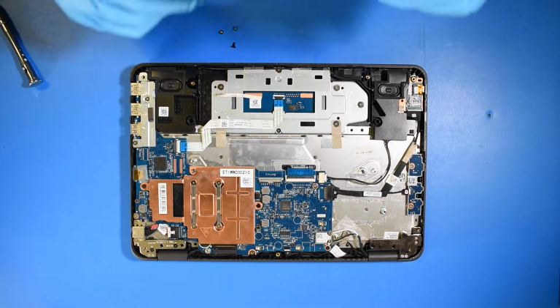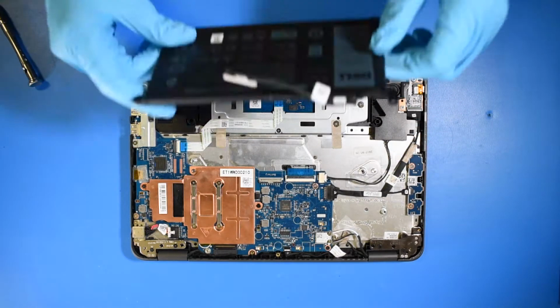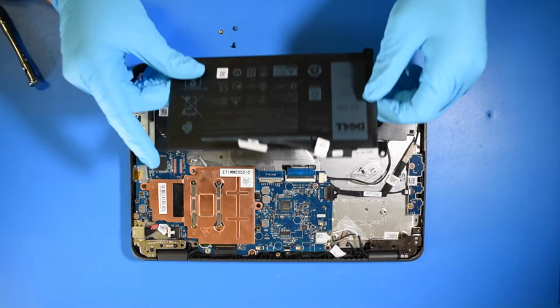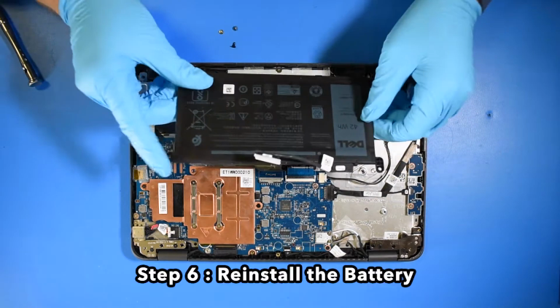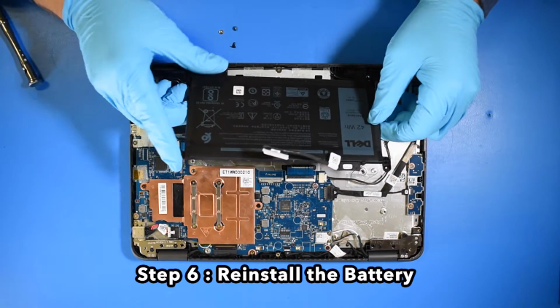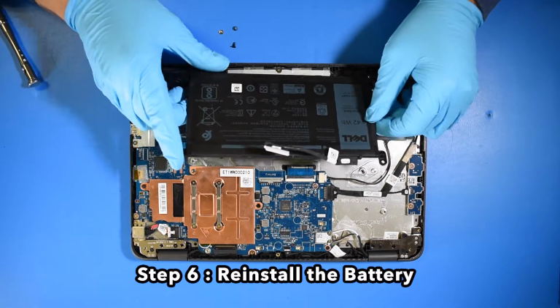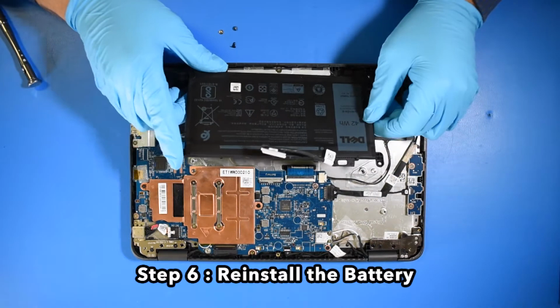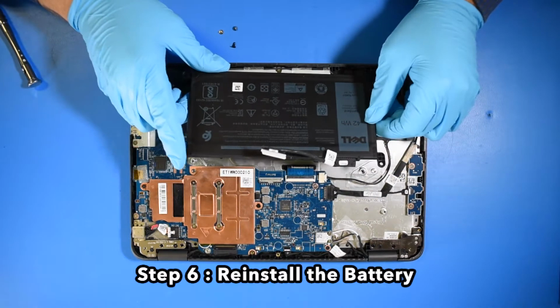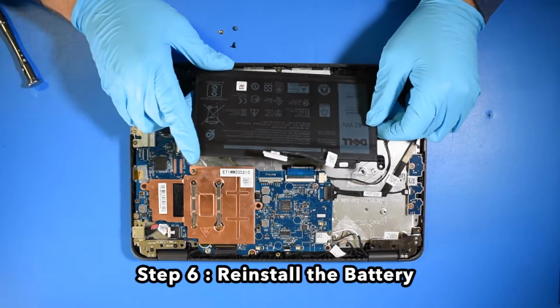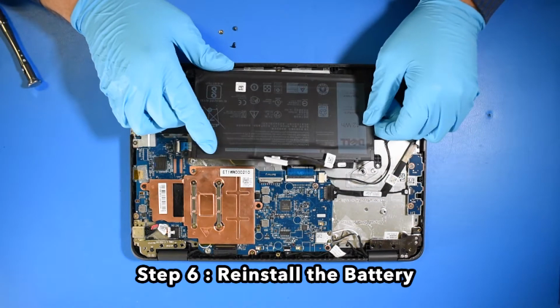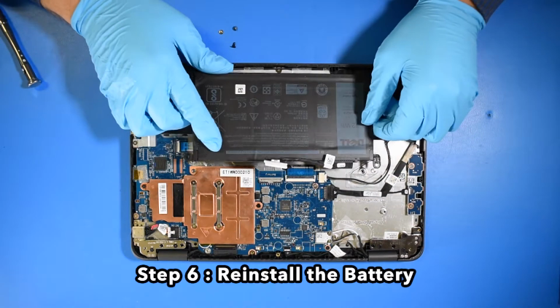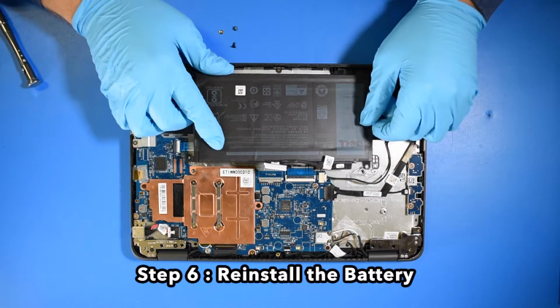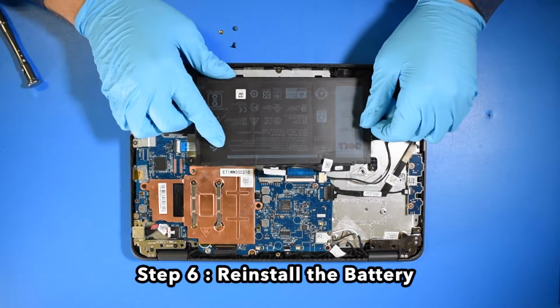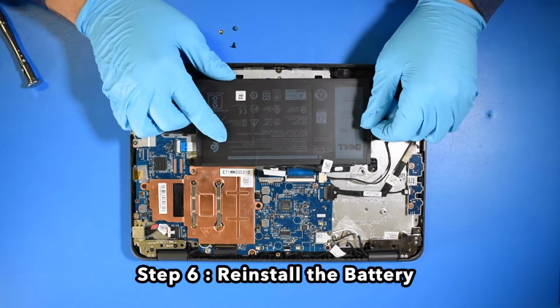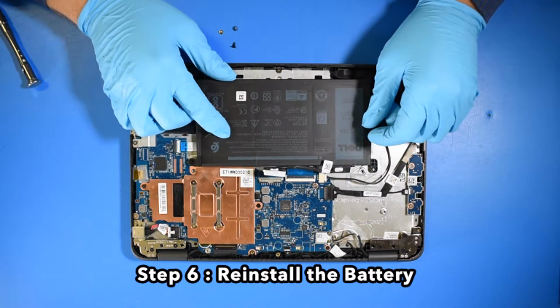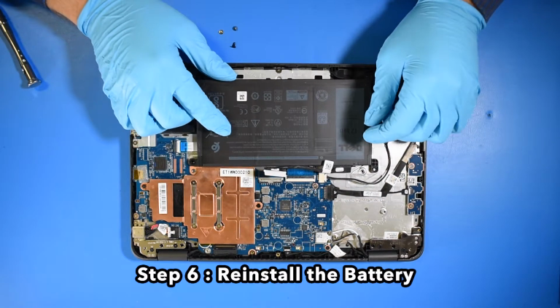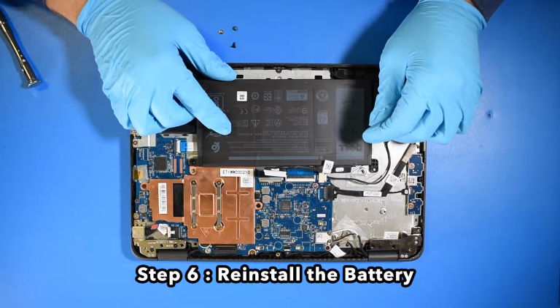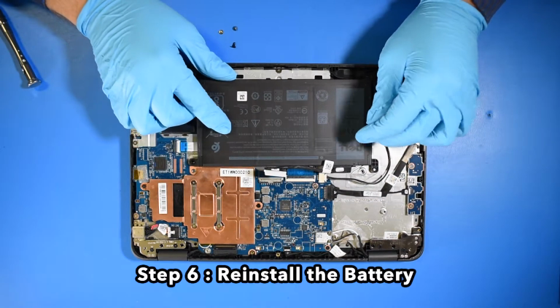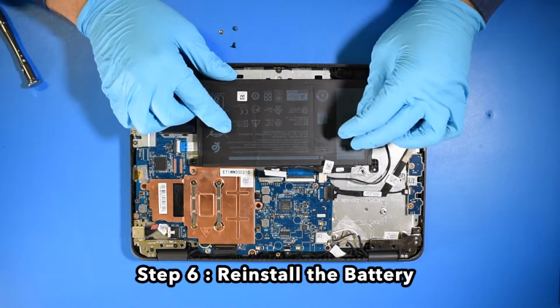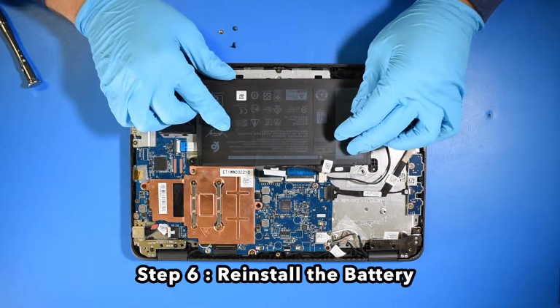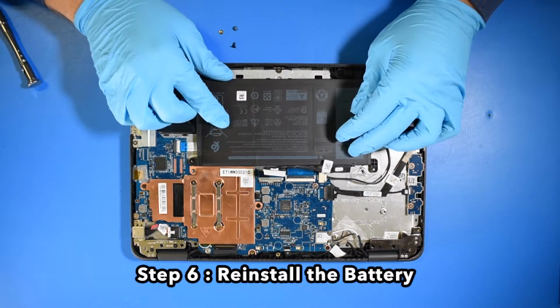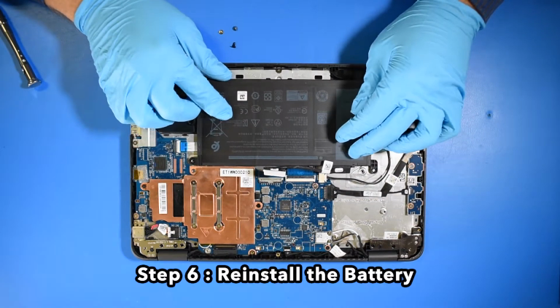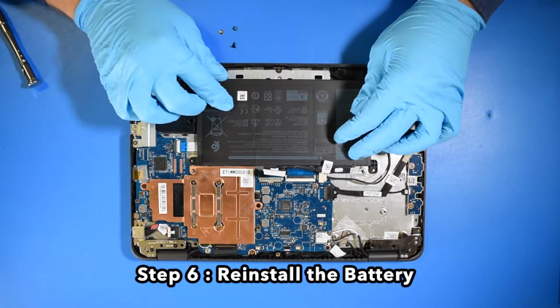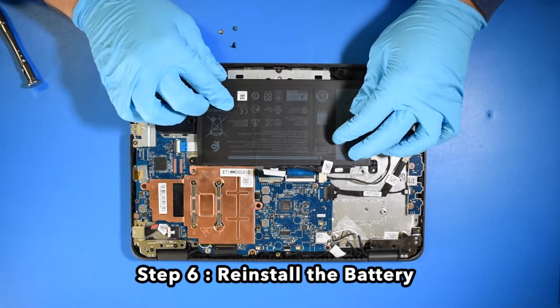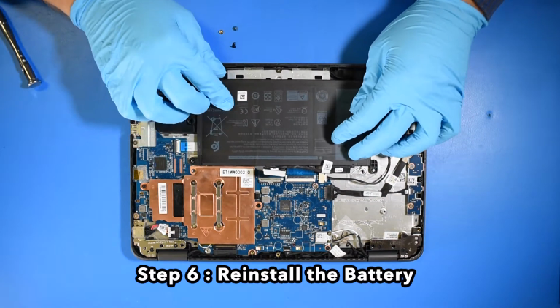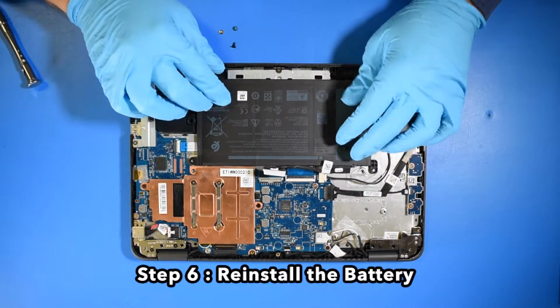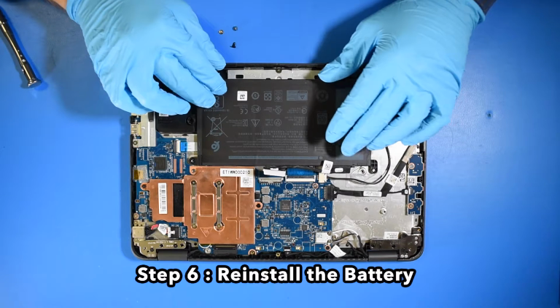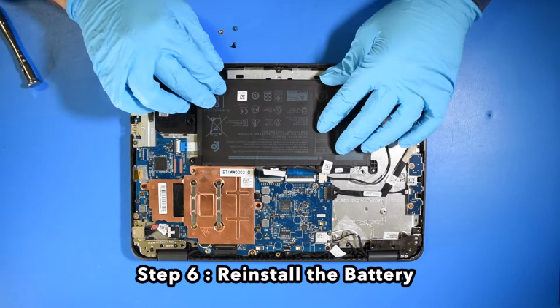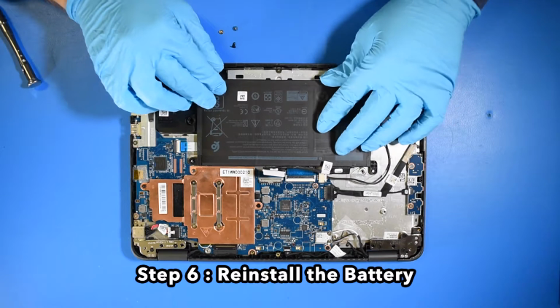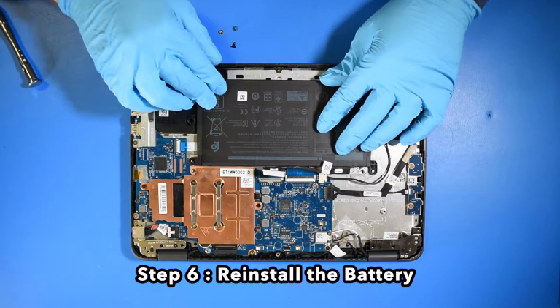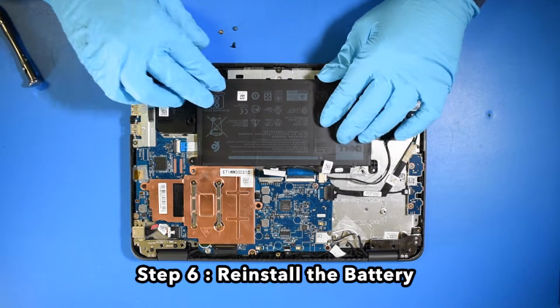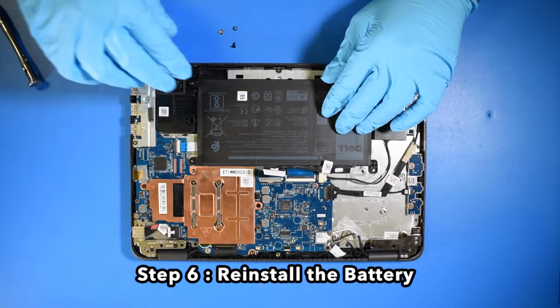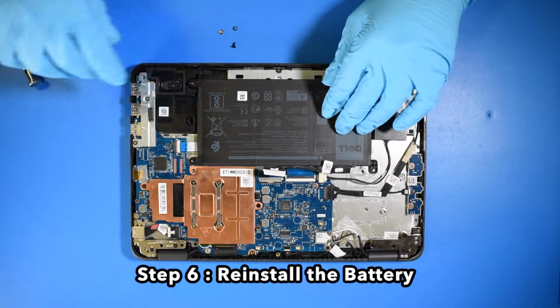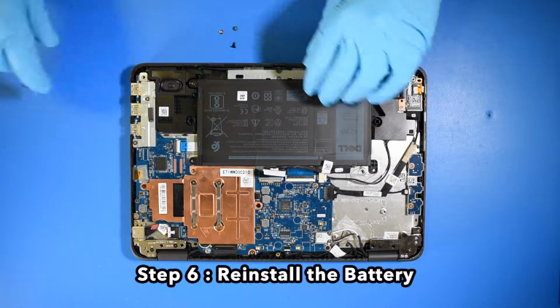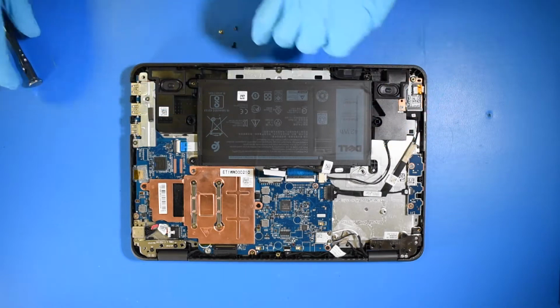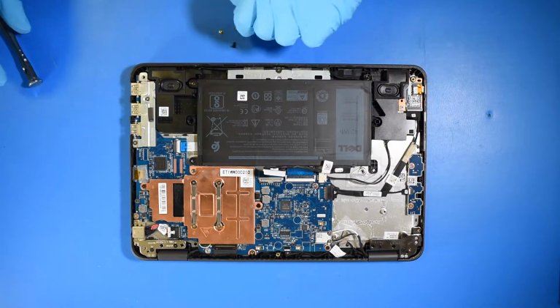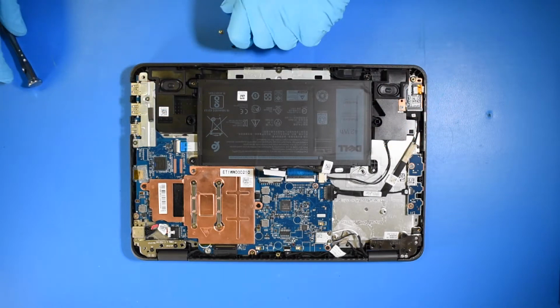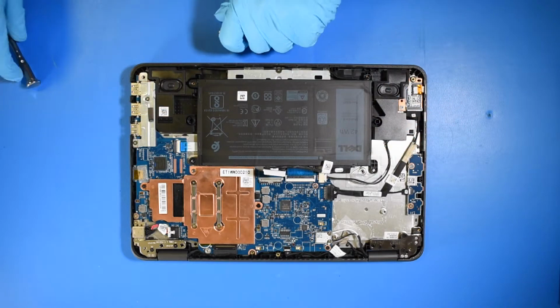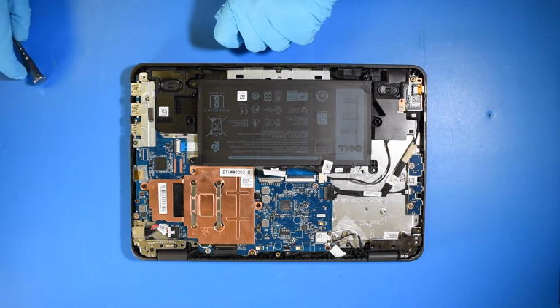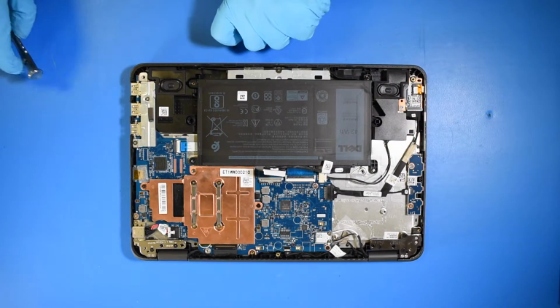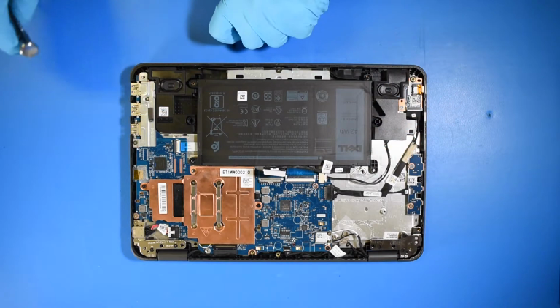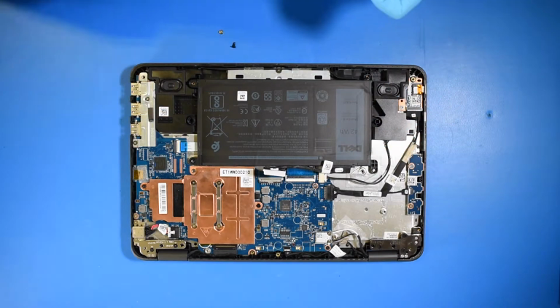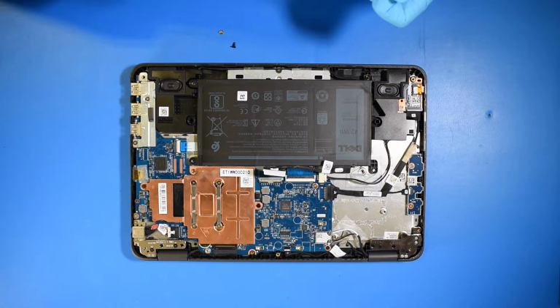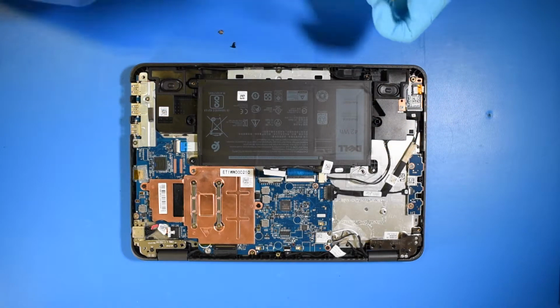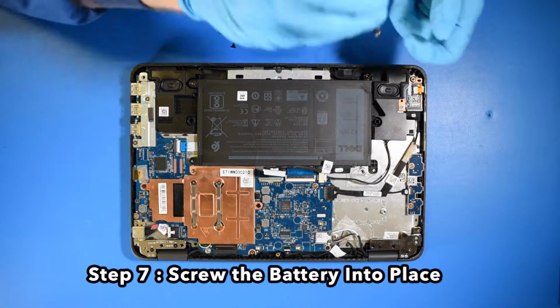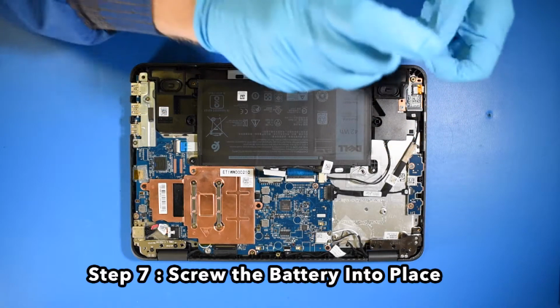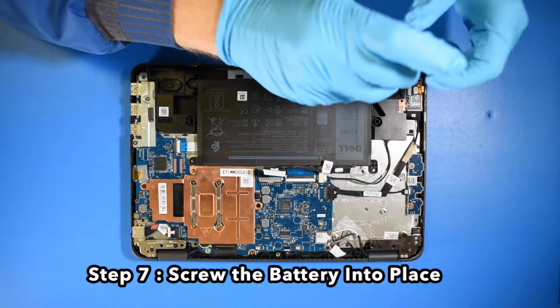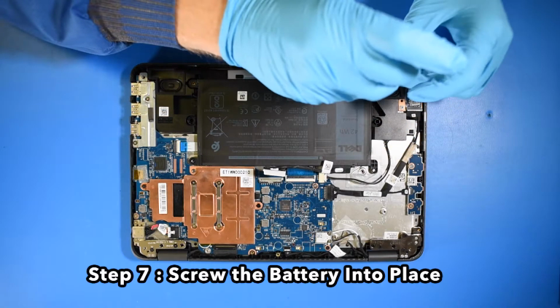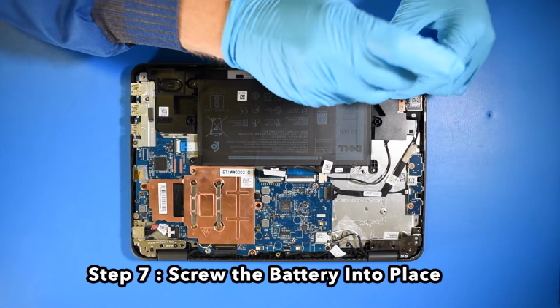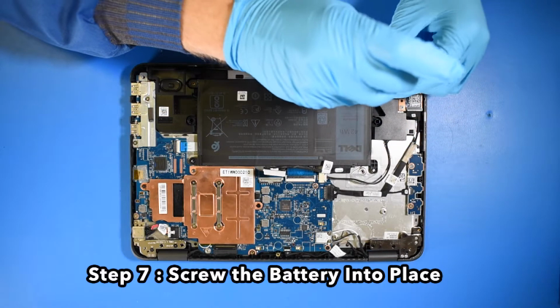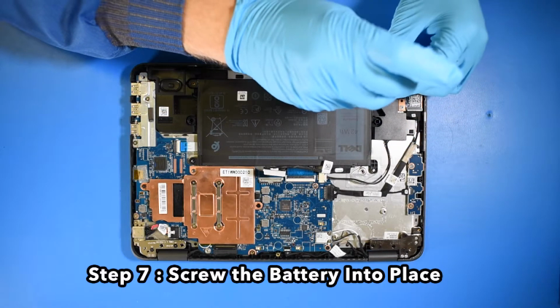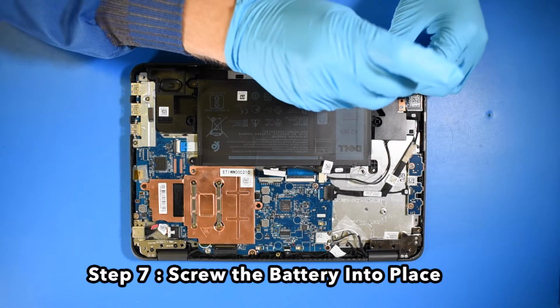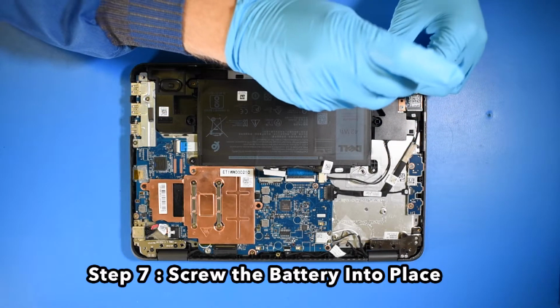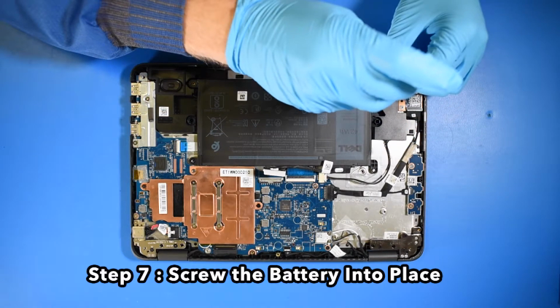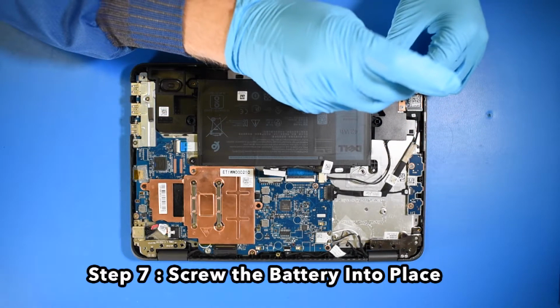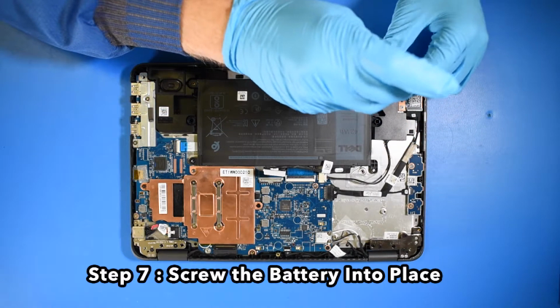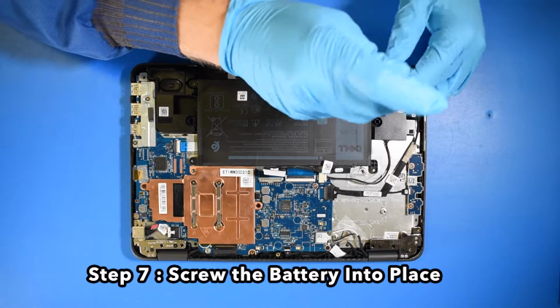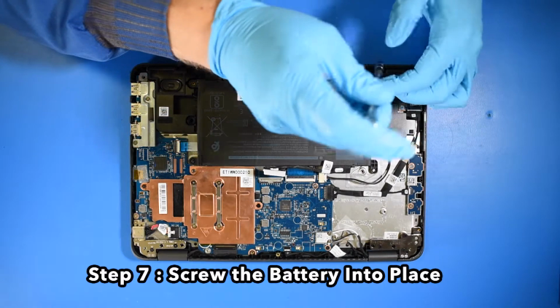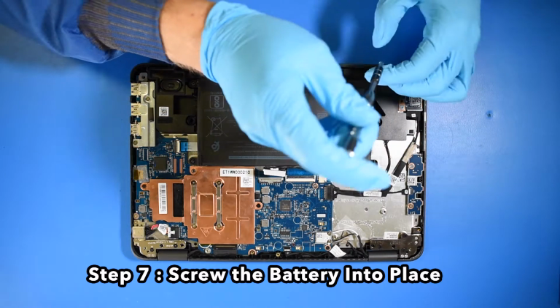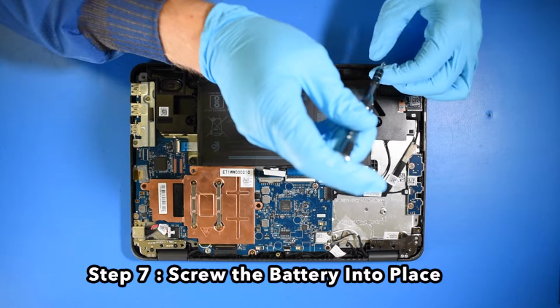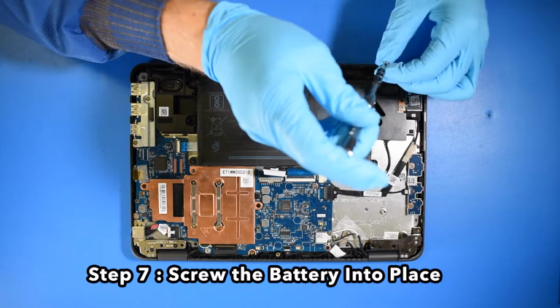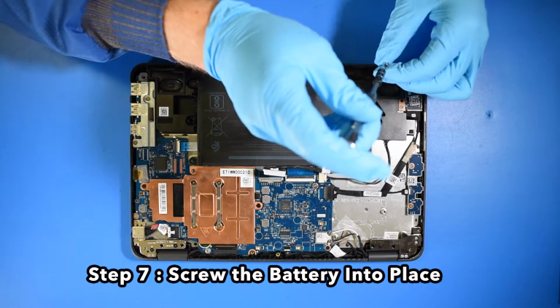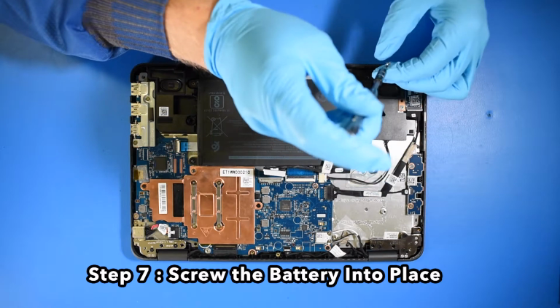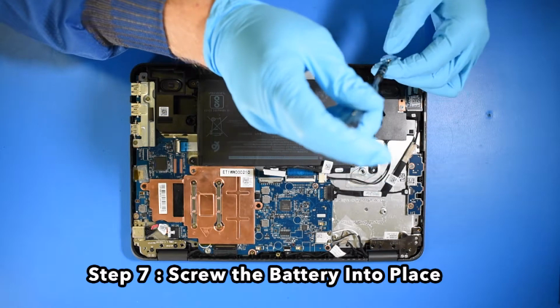Step 6. Reinstall your new battery. Step 7. Screw the battery into place.